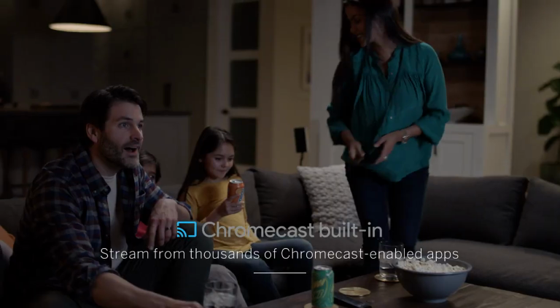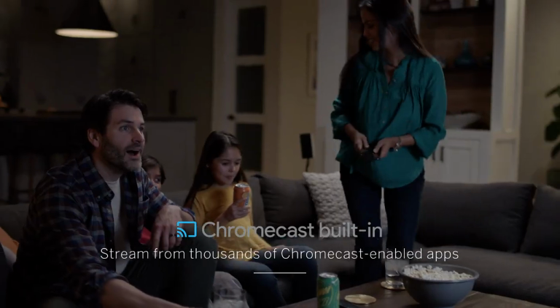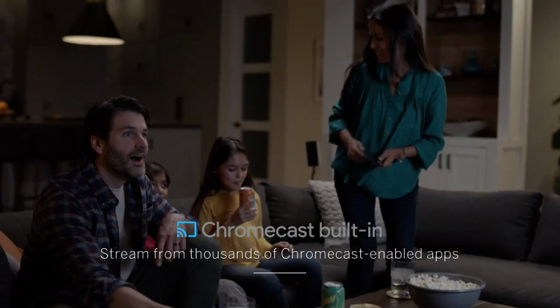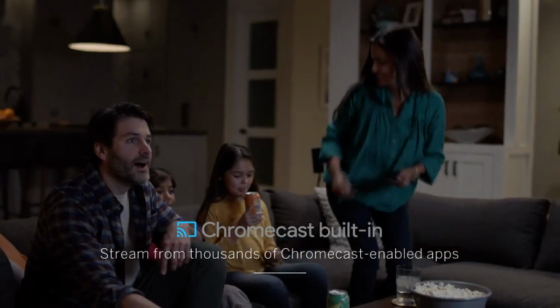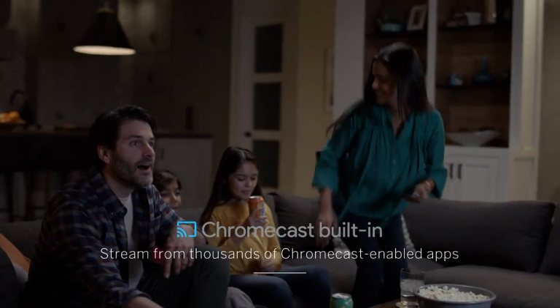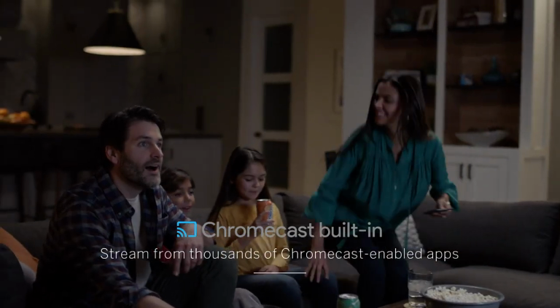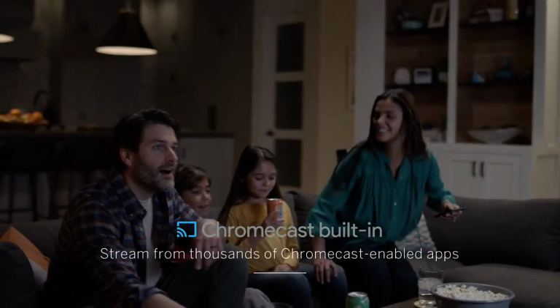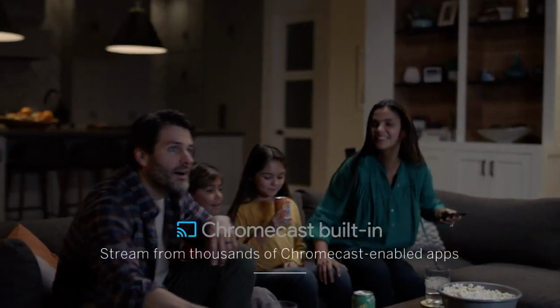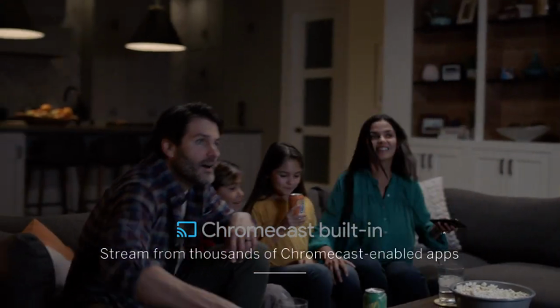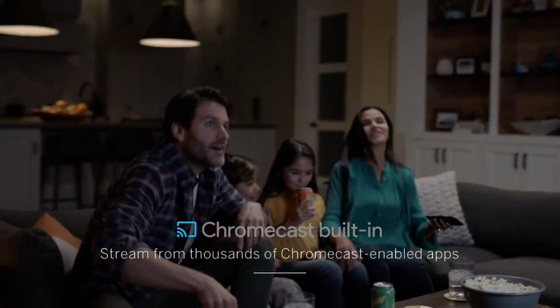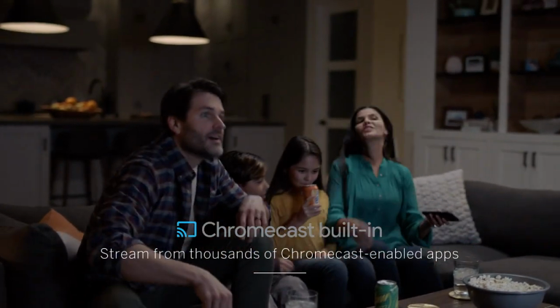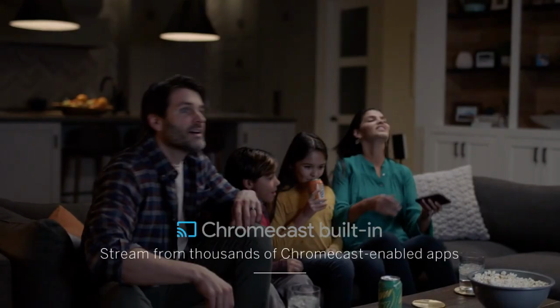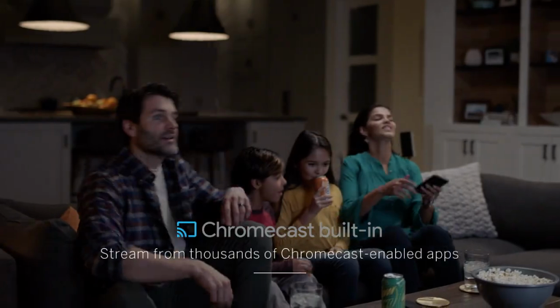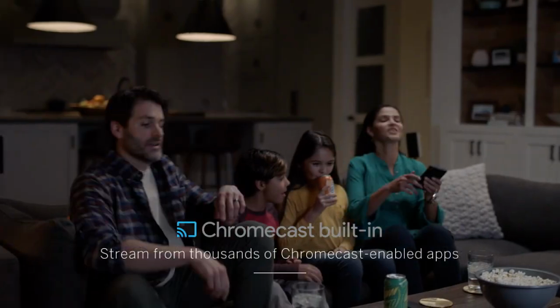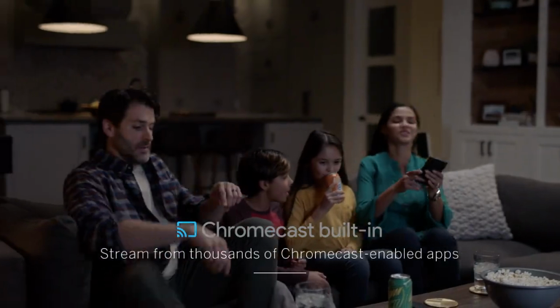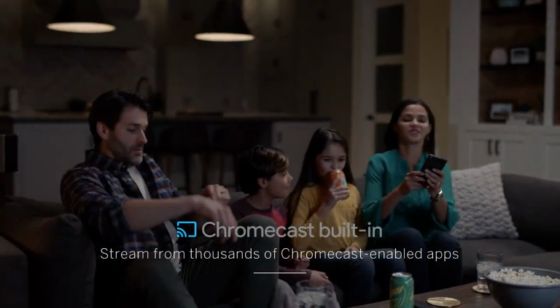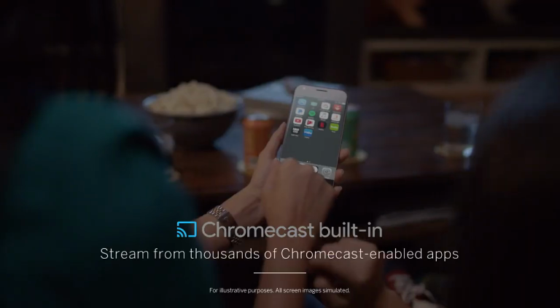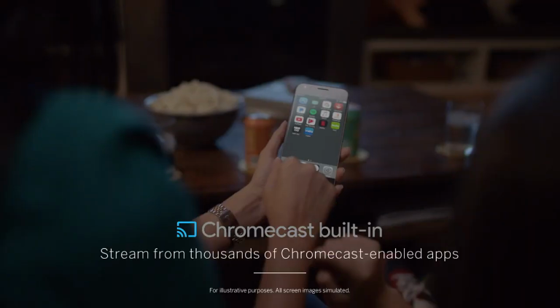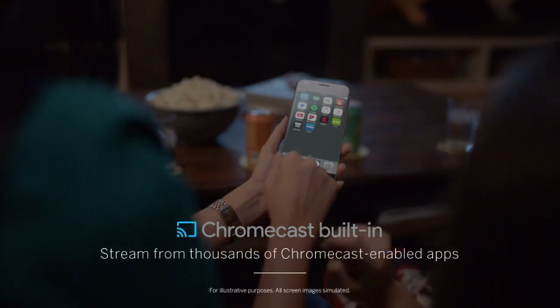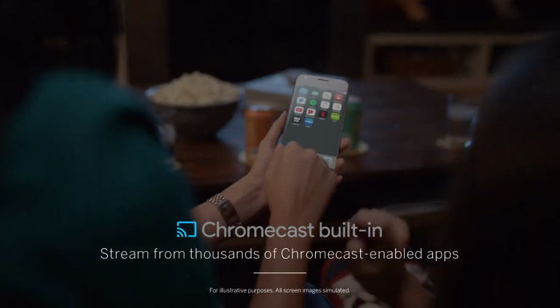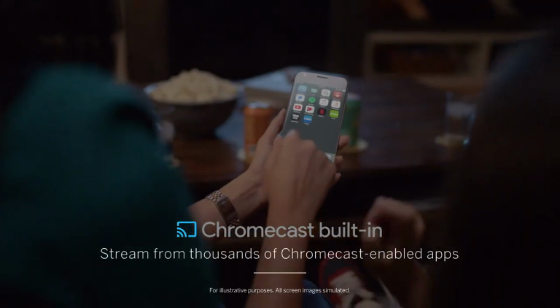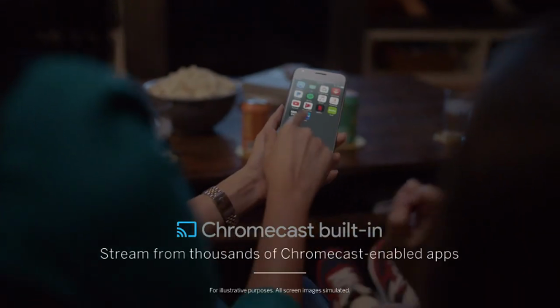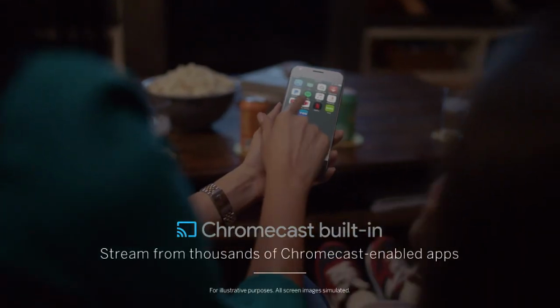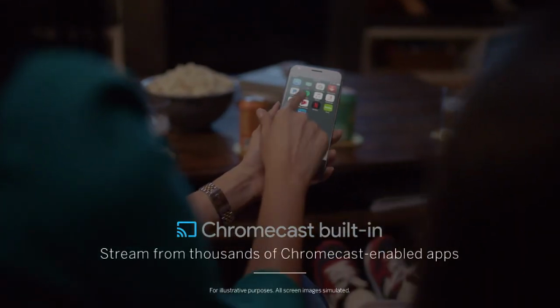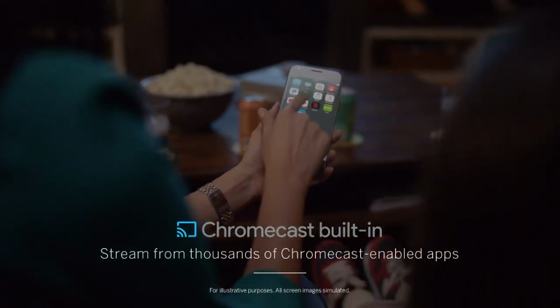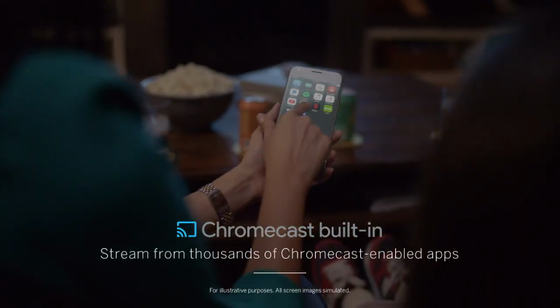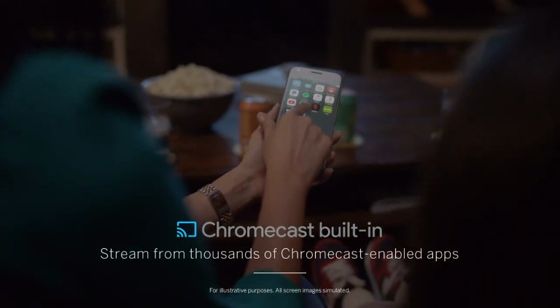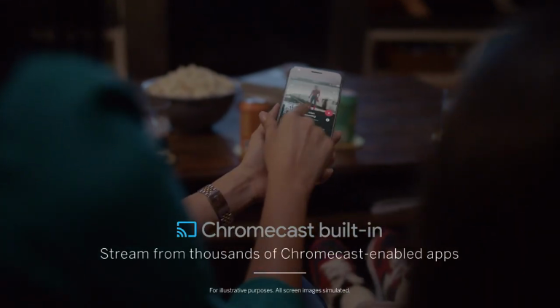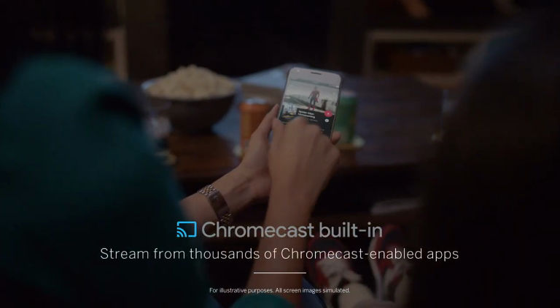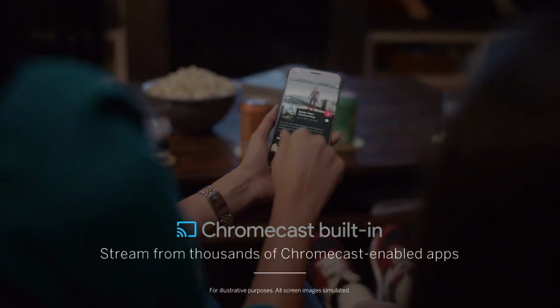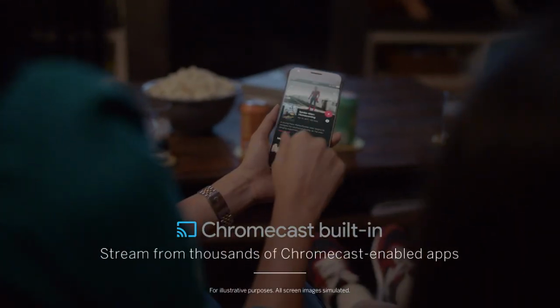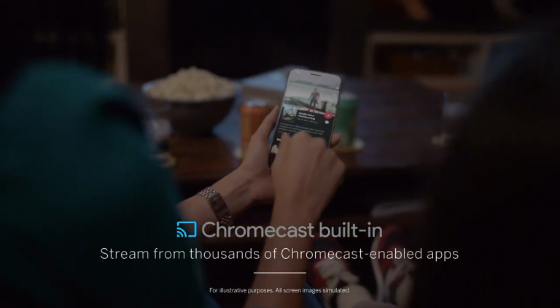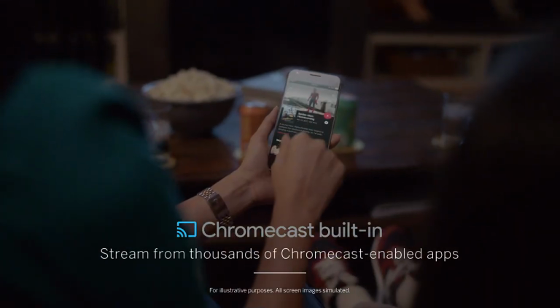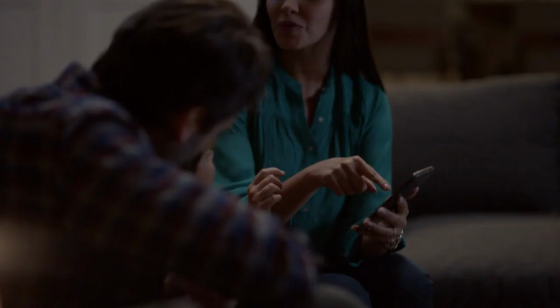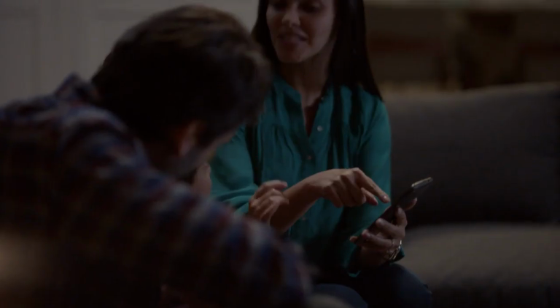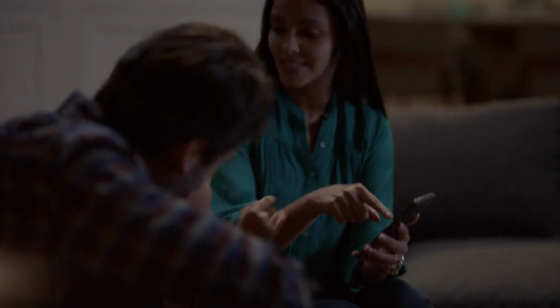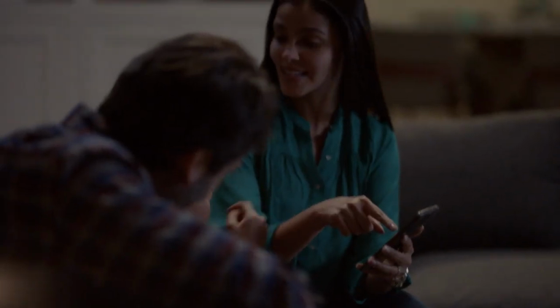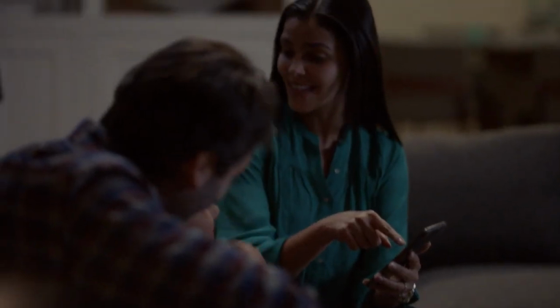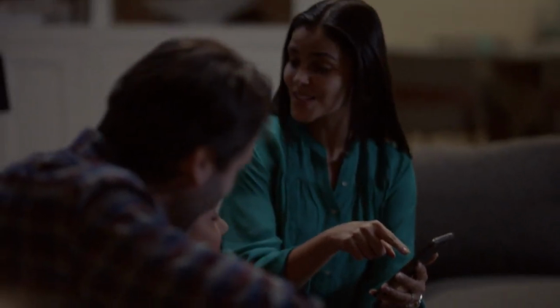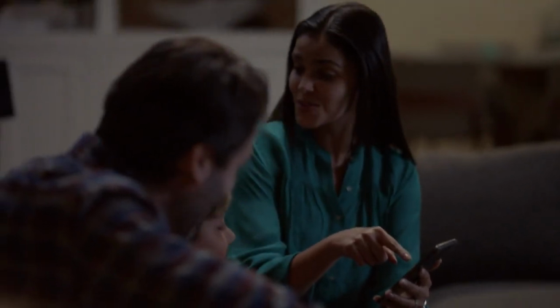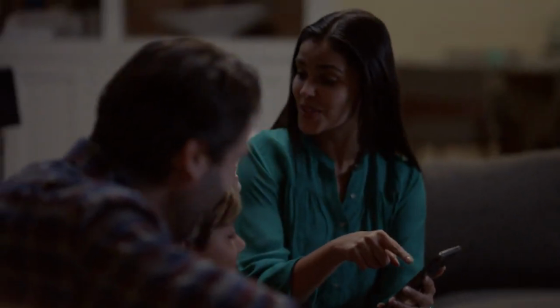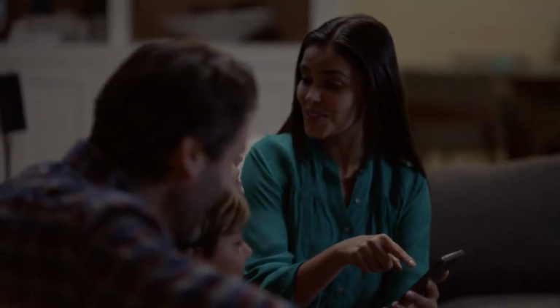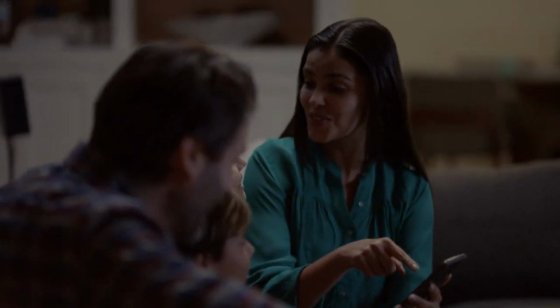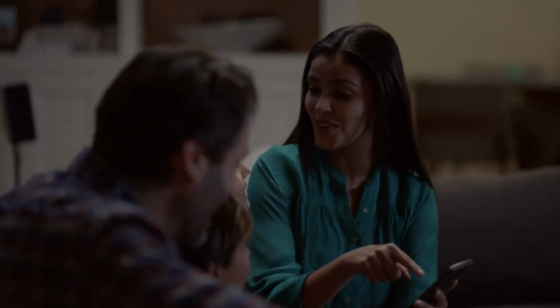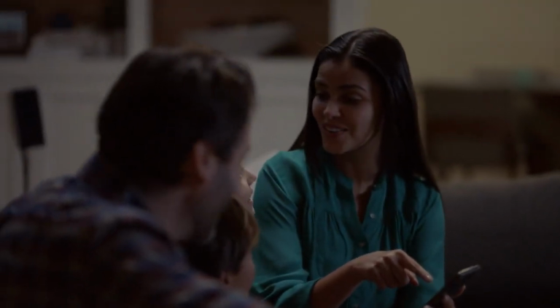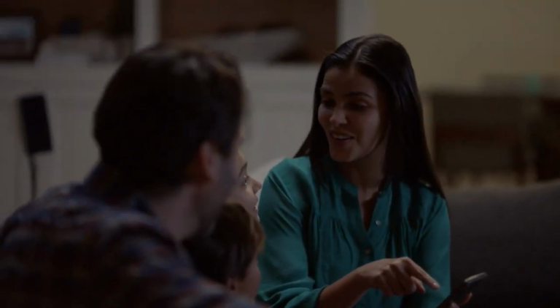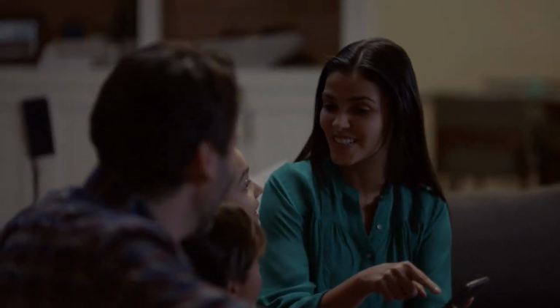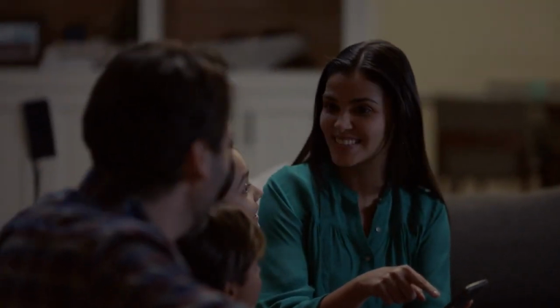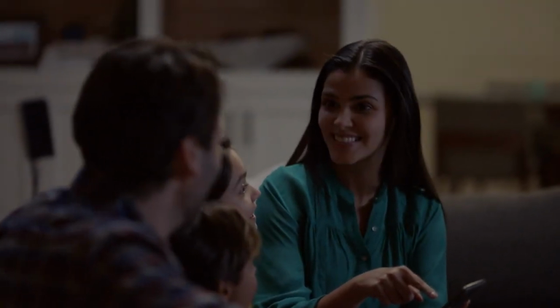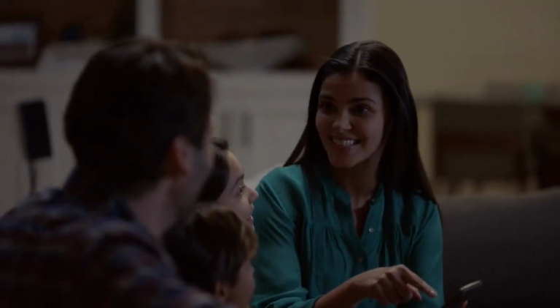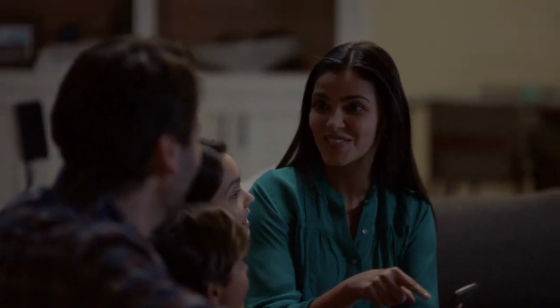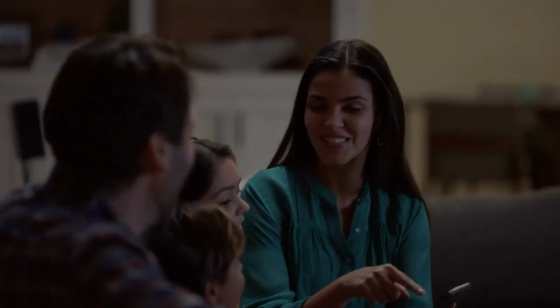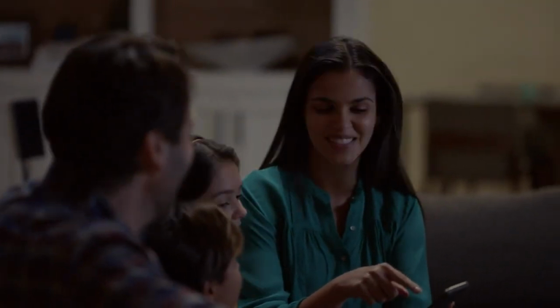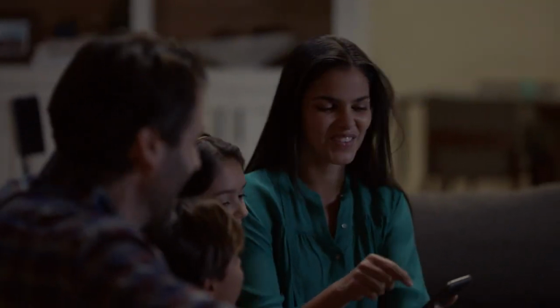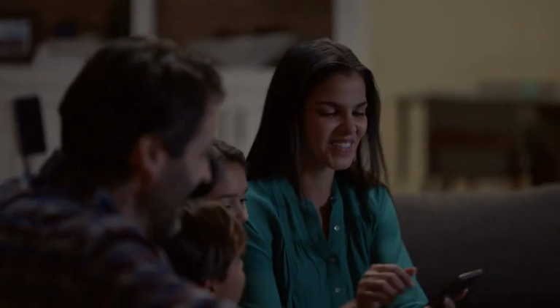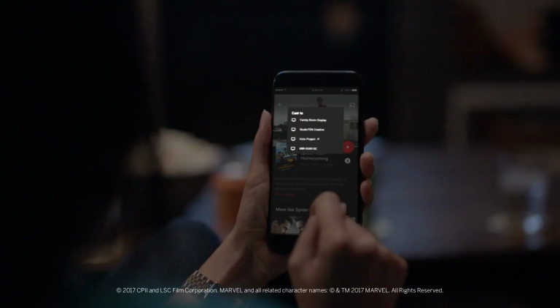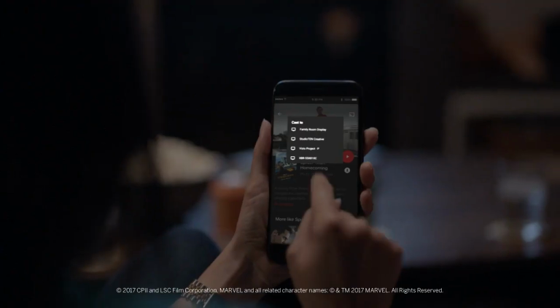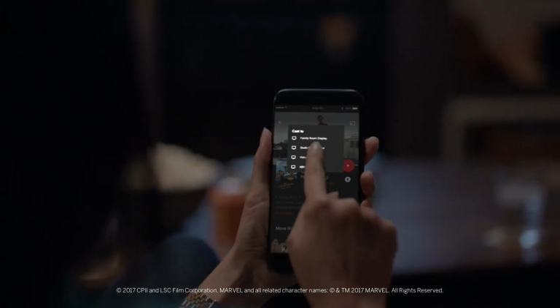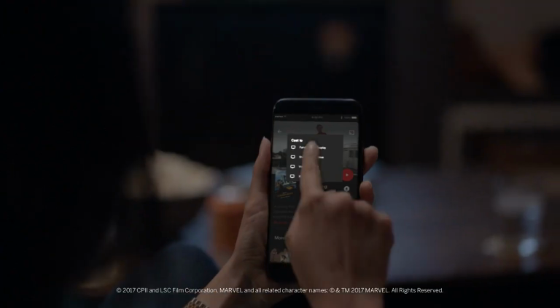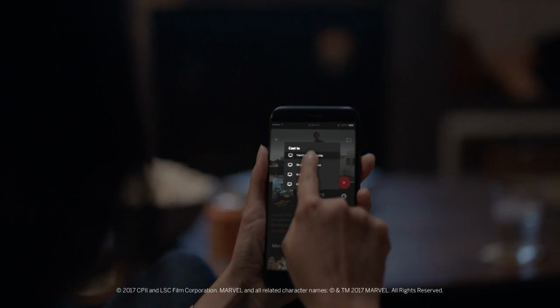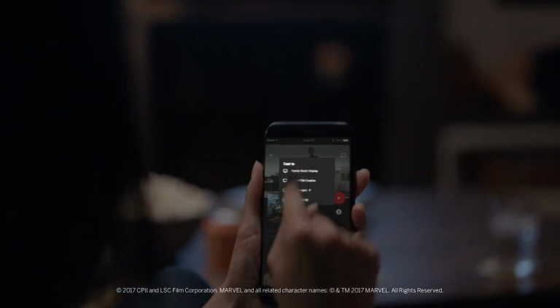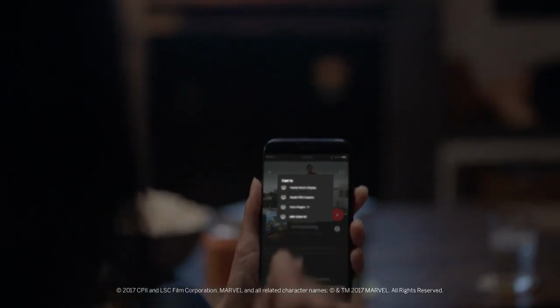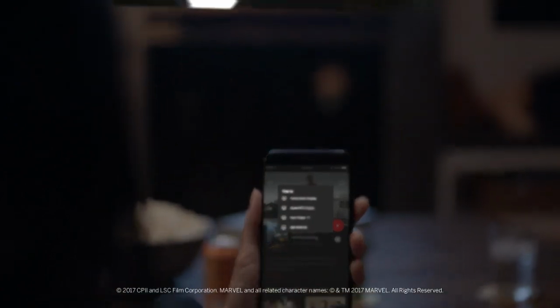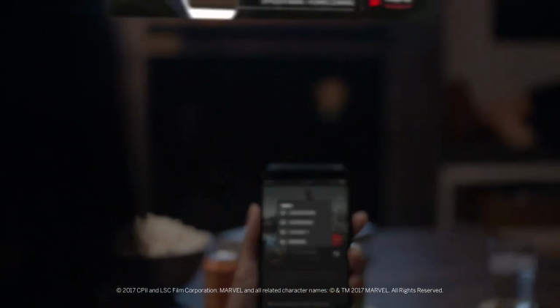And with Google Chromecast built-in, you can stream content from thousands of apps from your iPhone or Android straight to the D-Series.